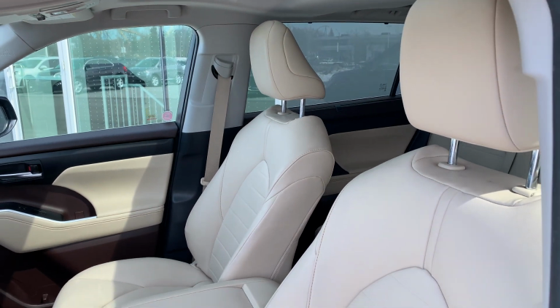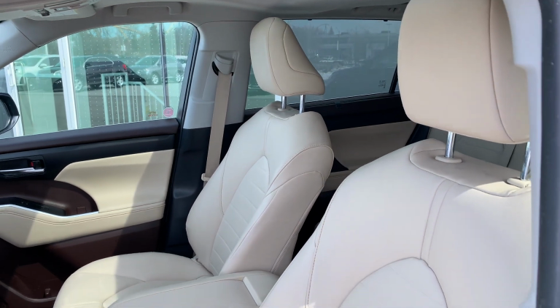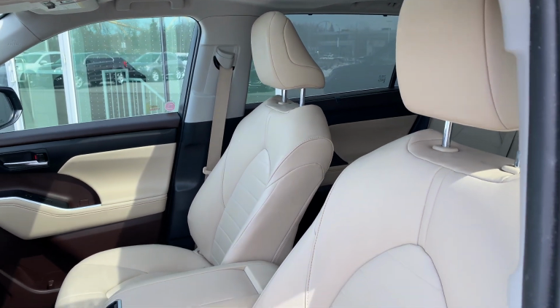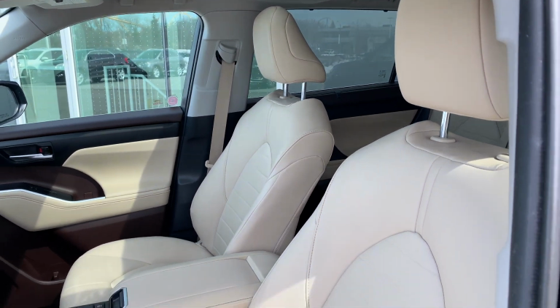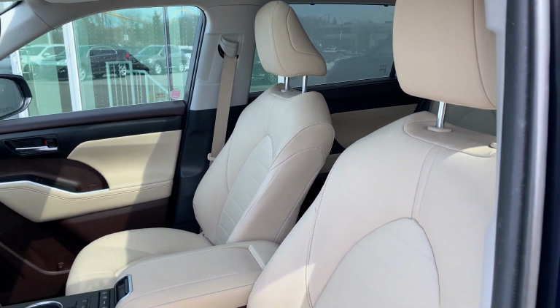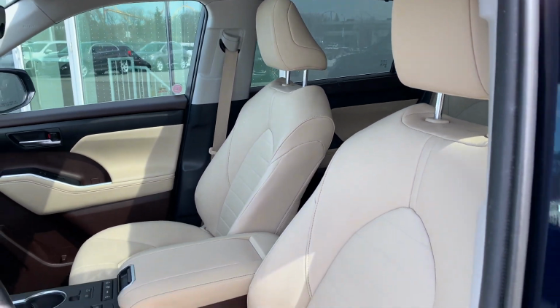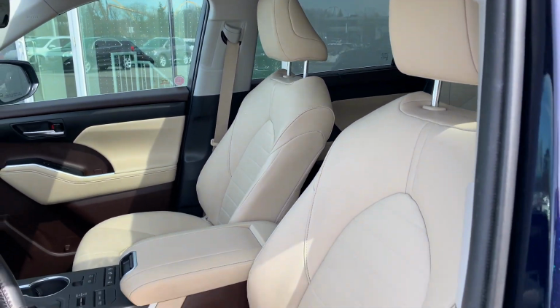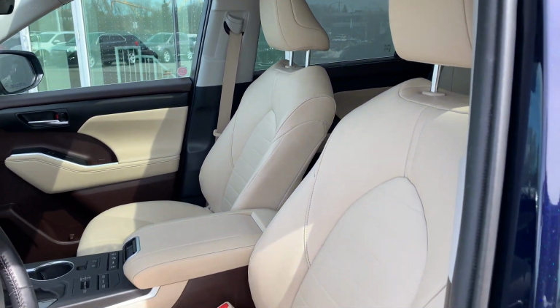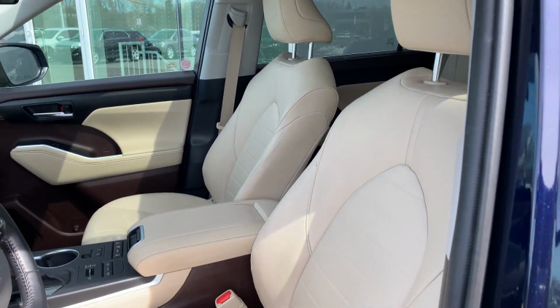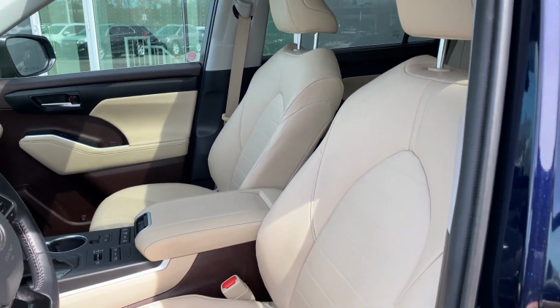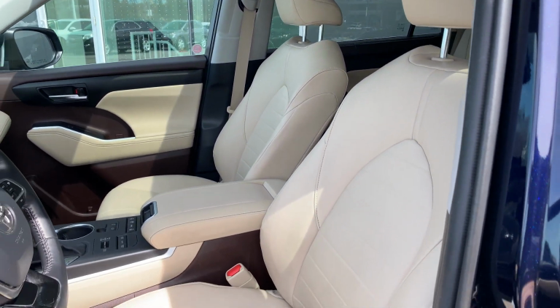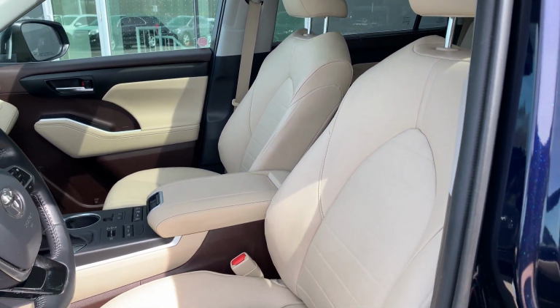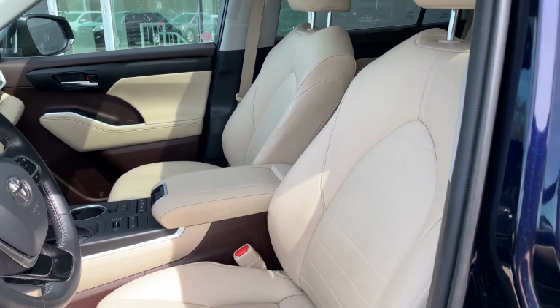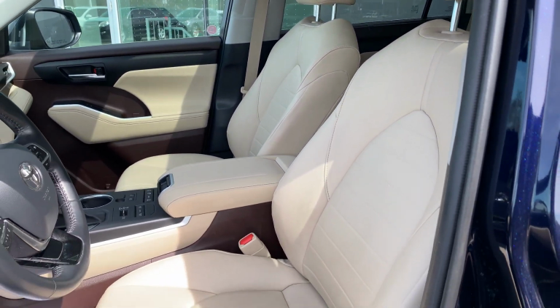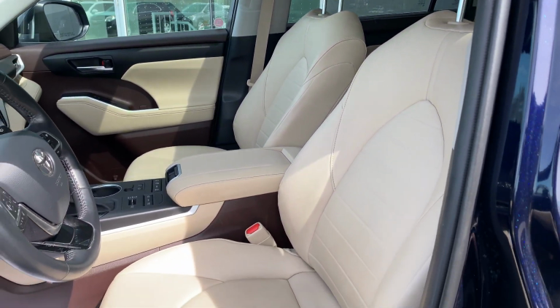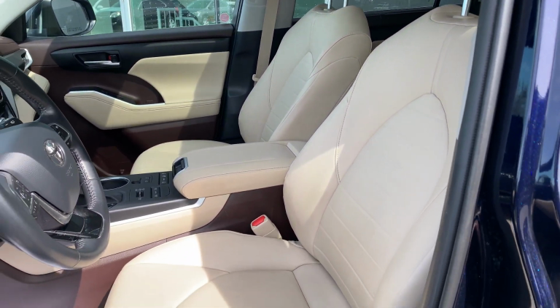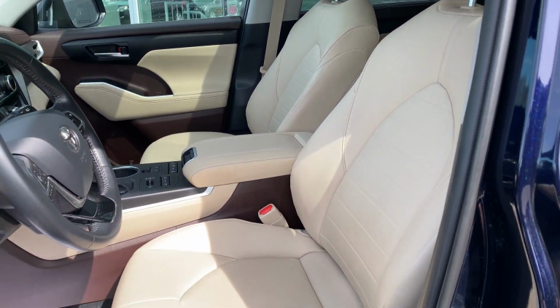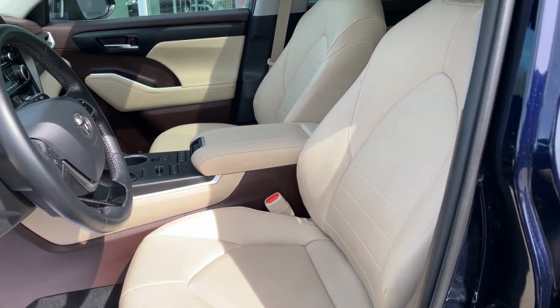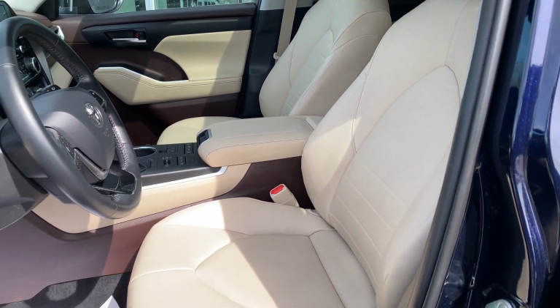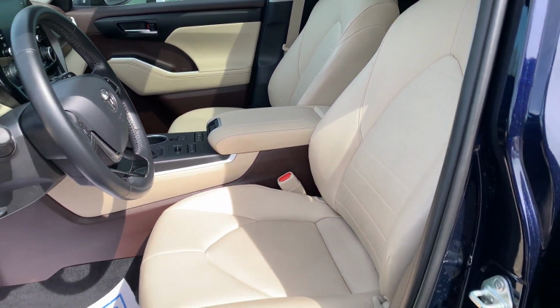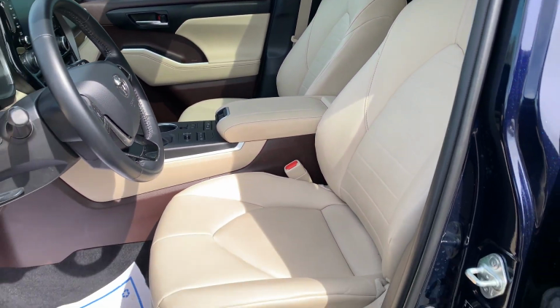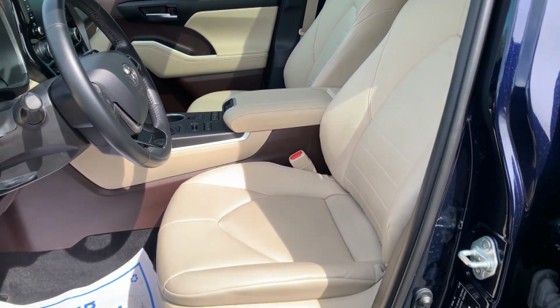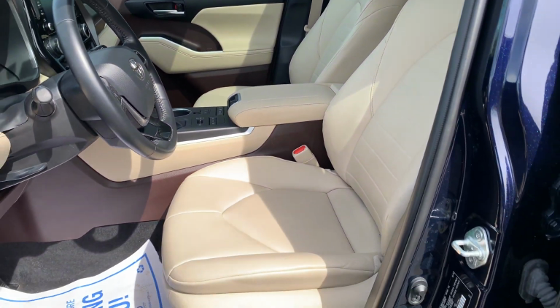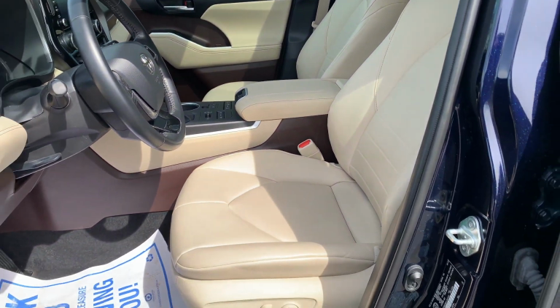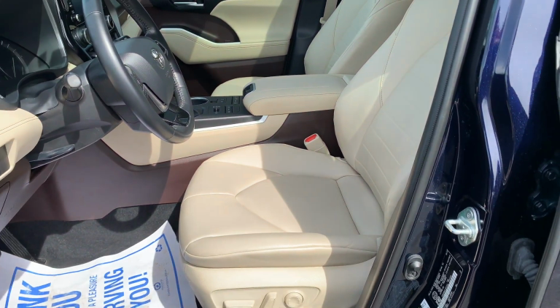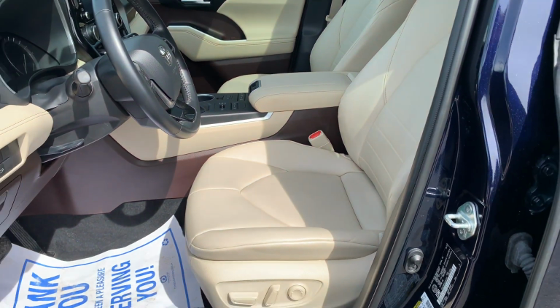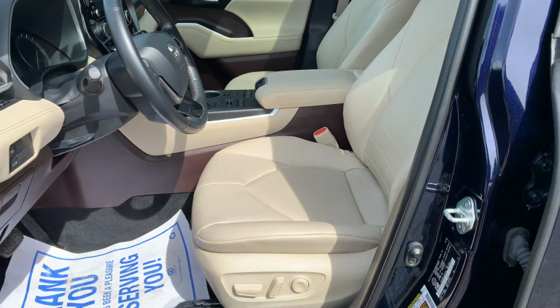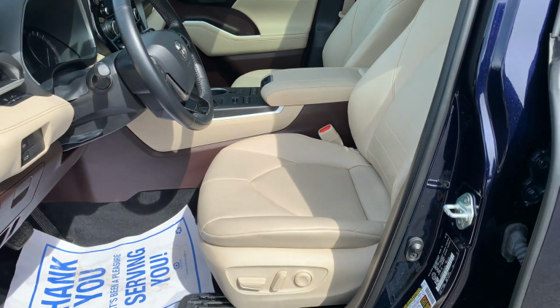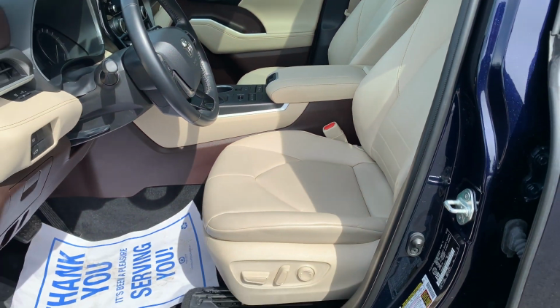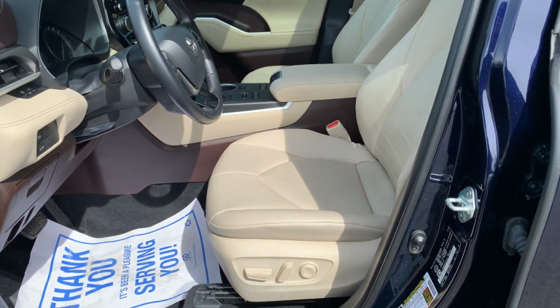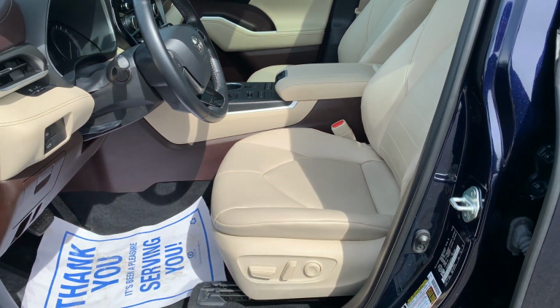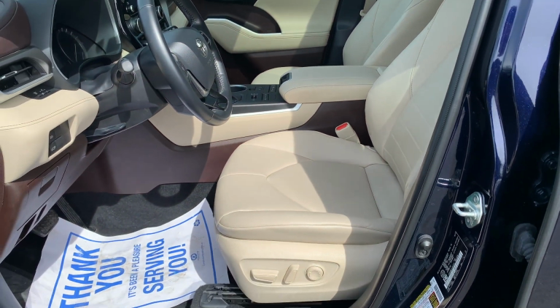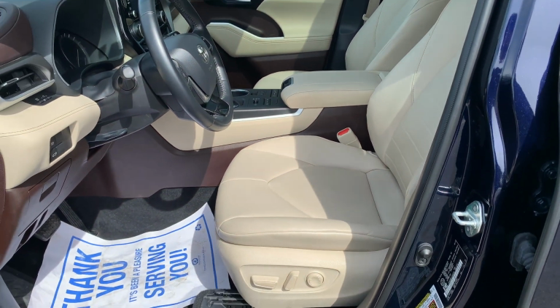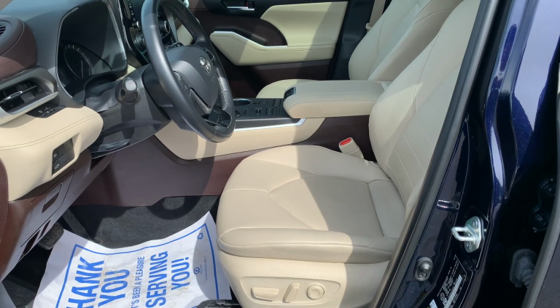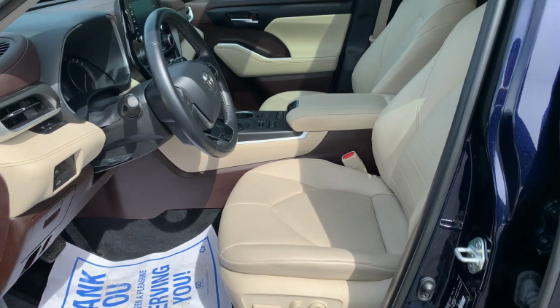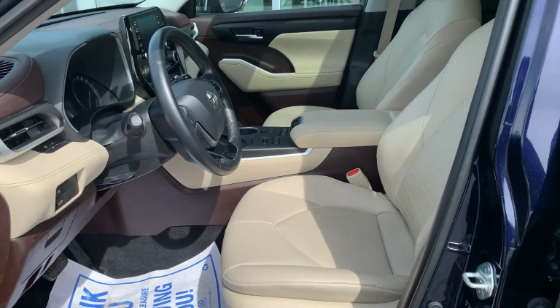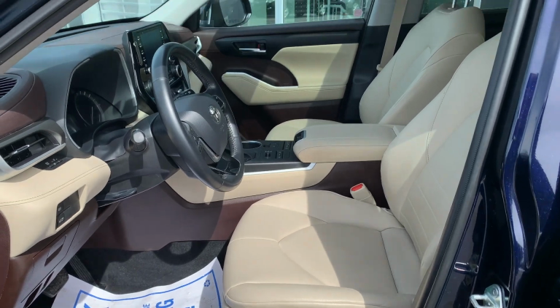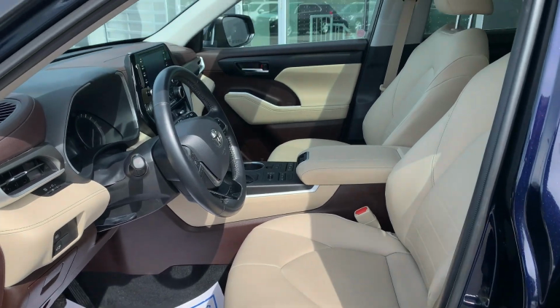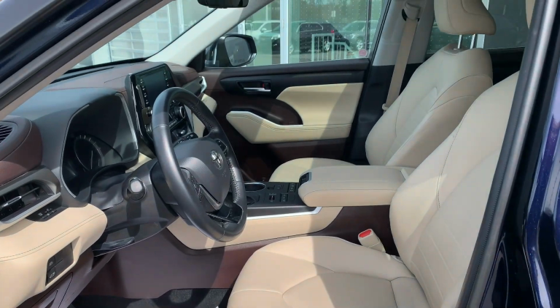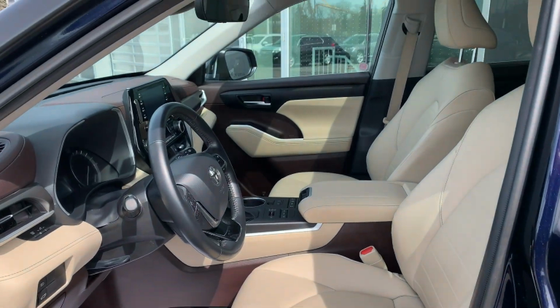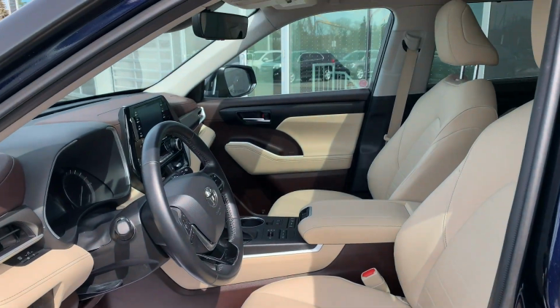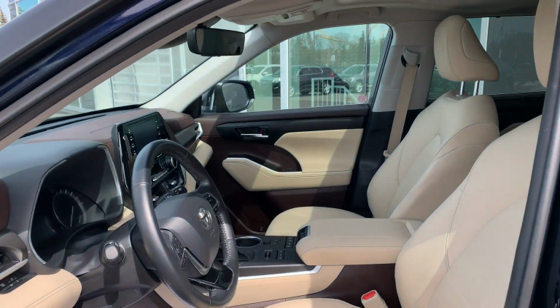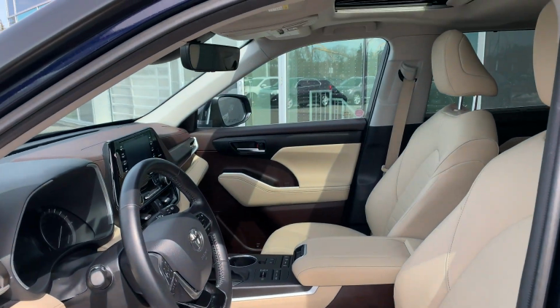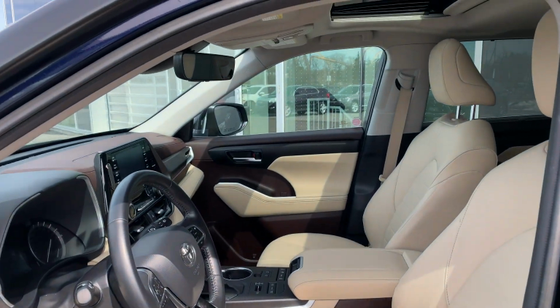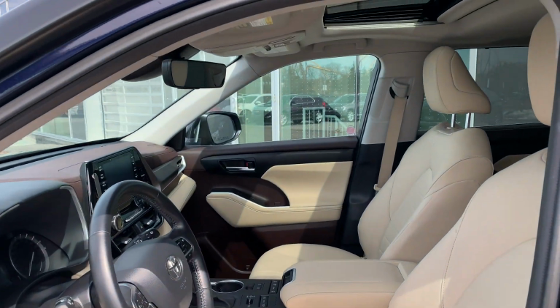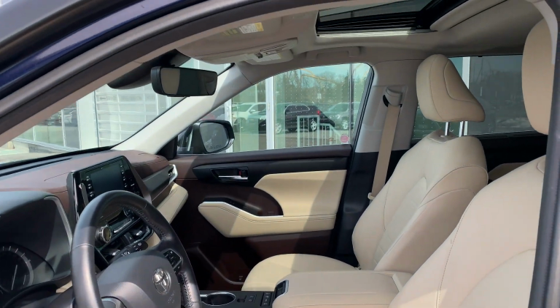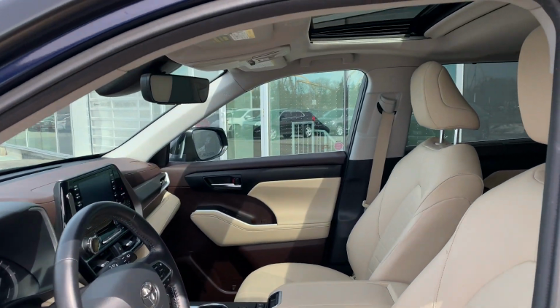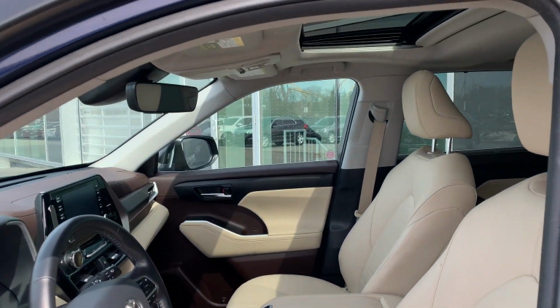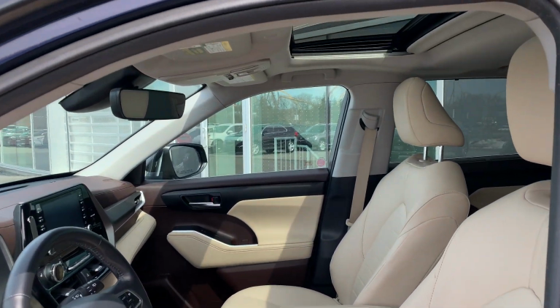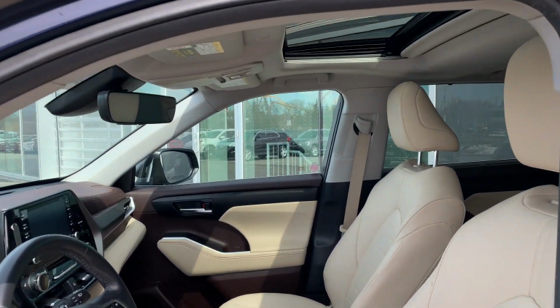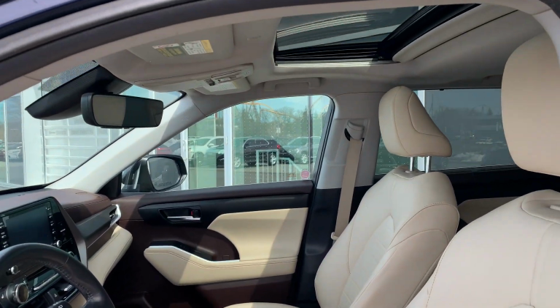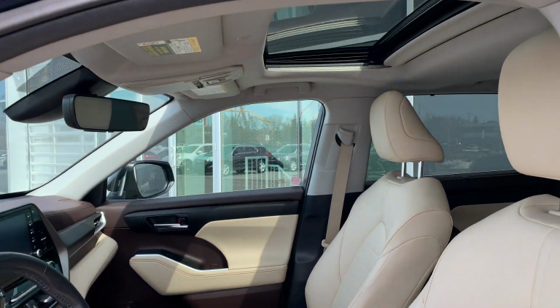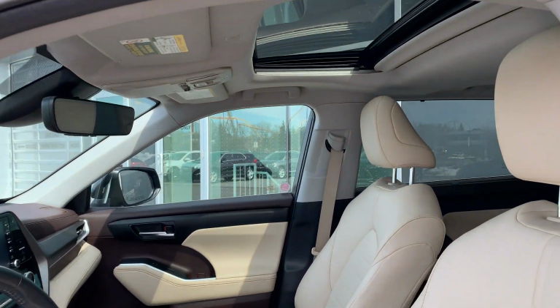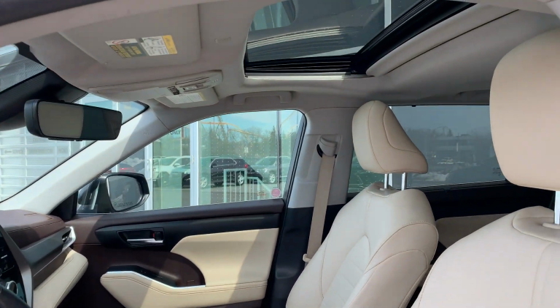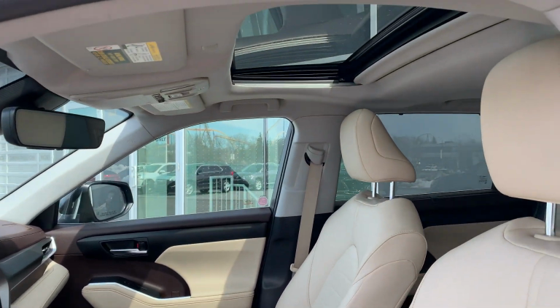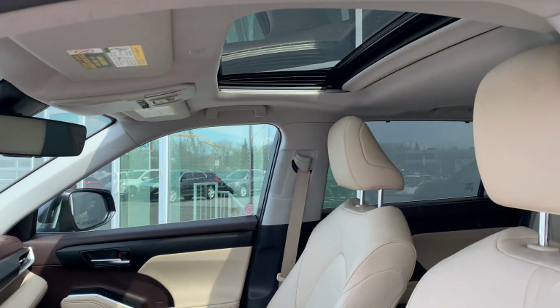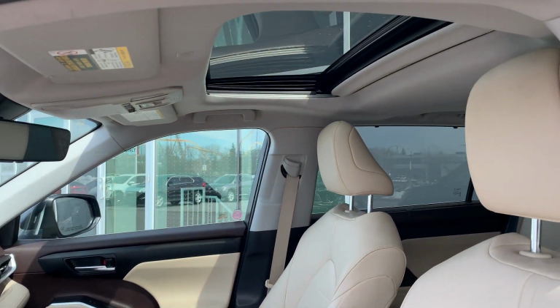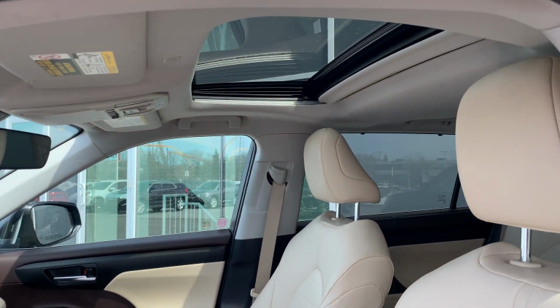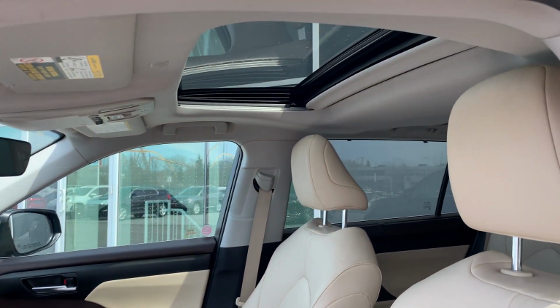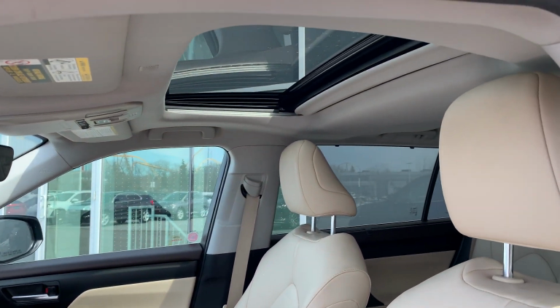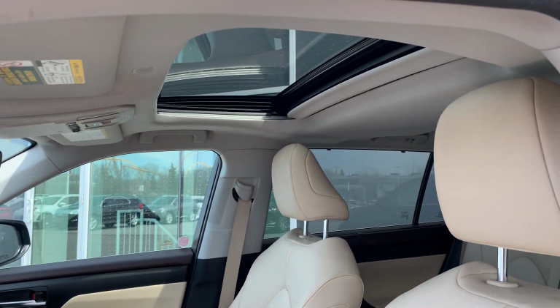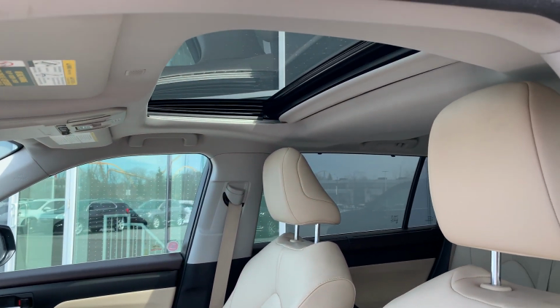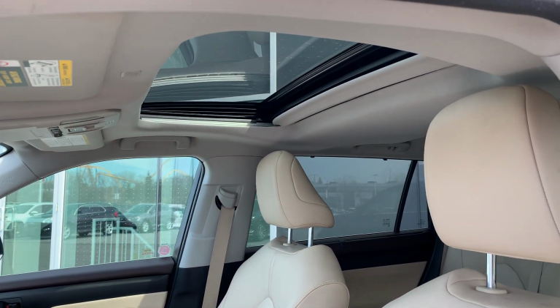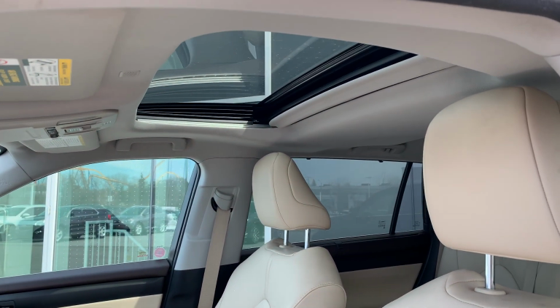The front interior looks to be in very good shape, and we do have a moon roof up above.